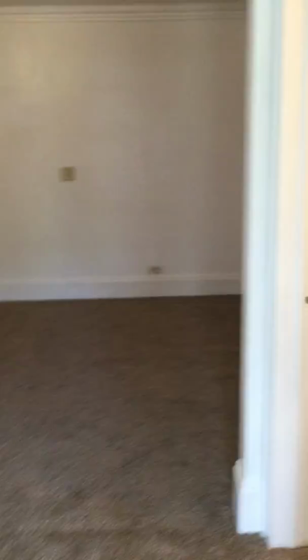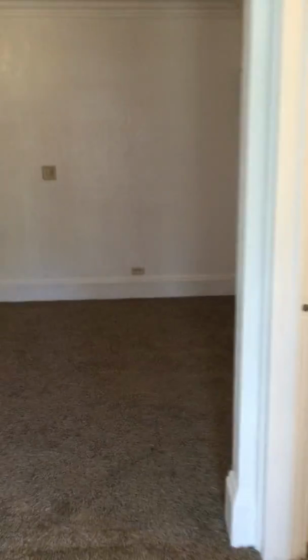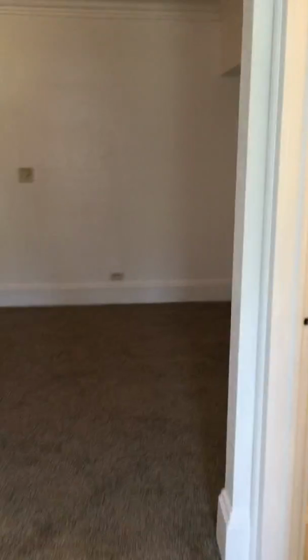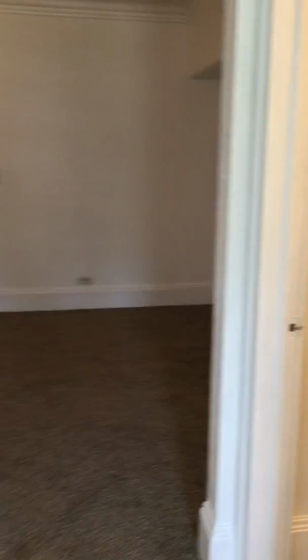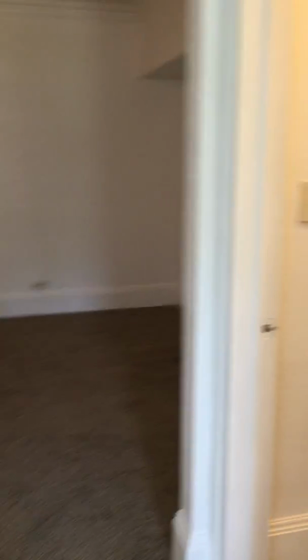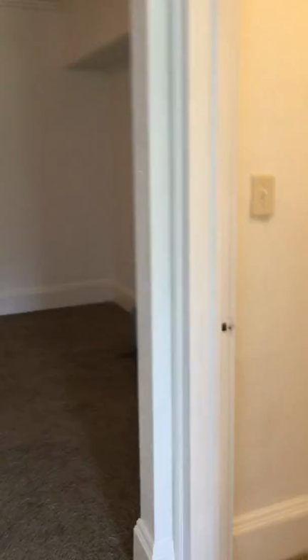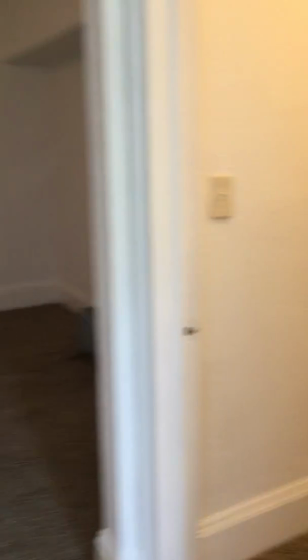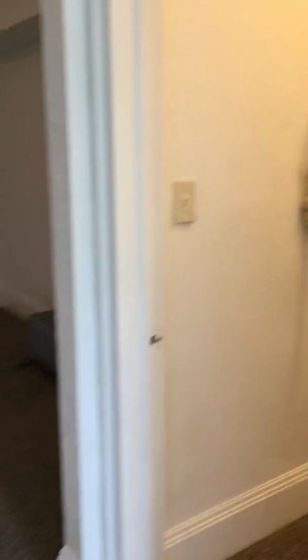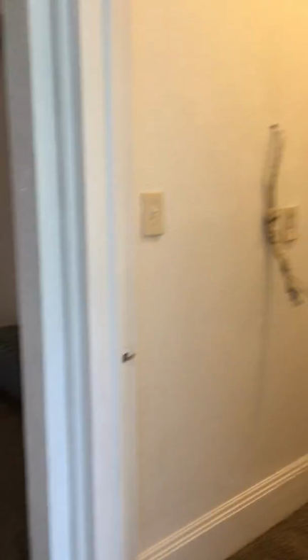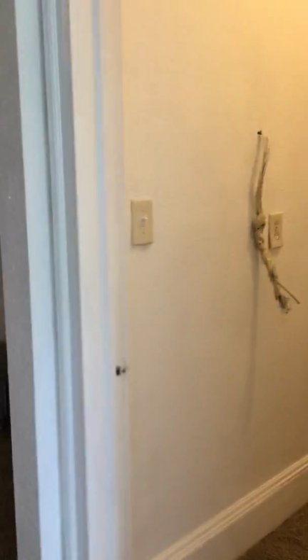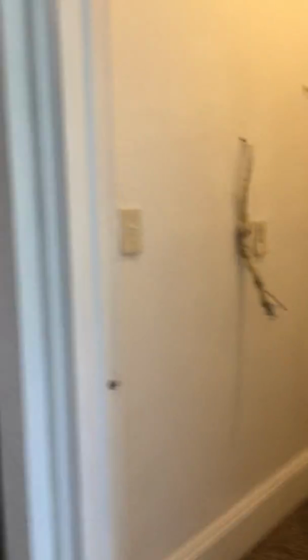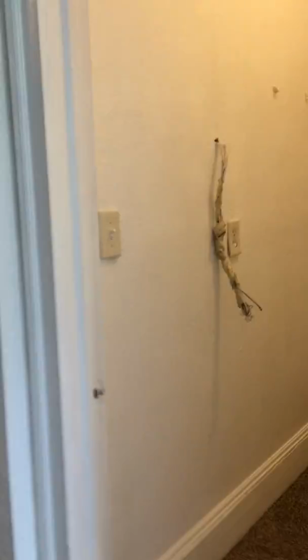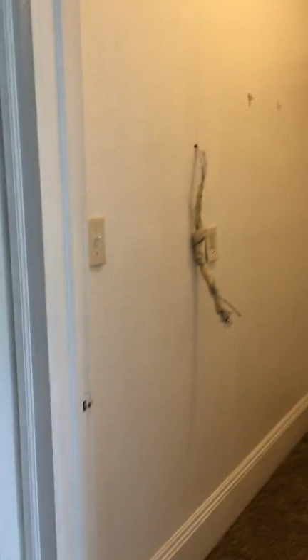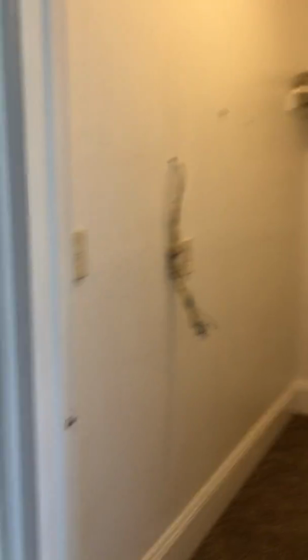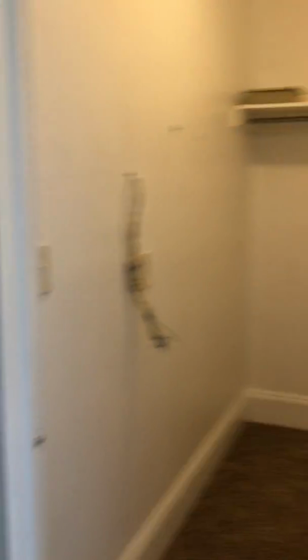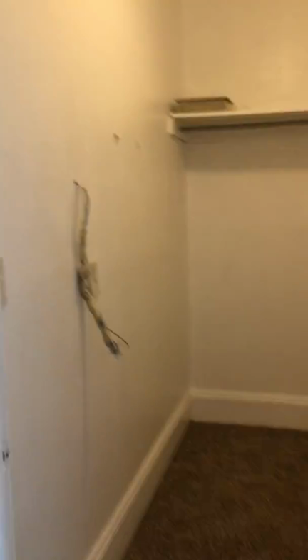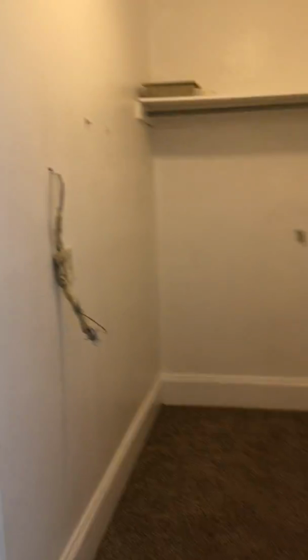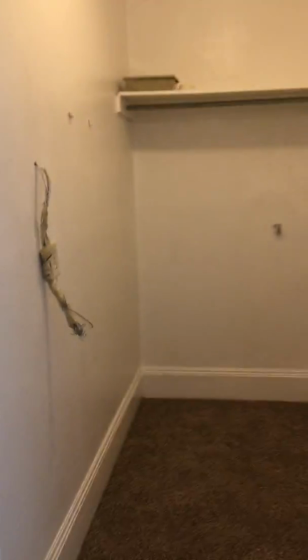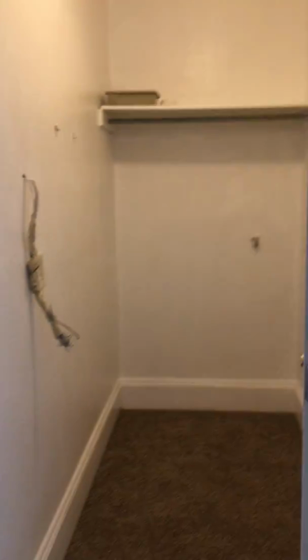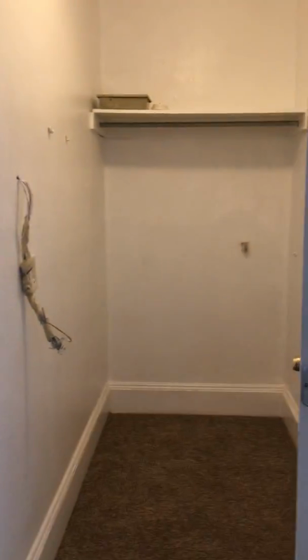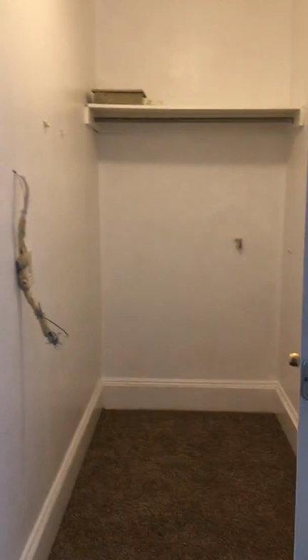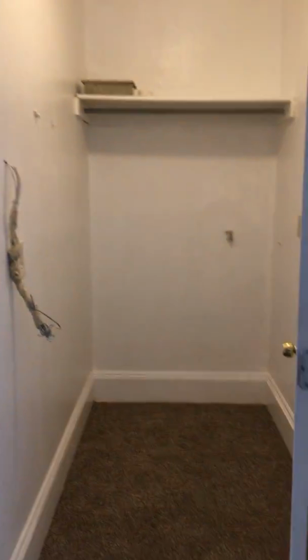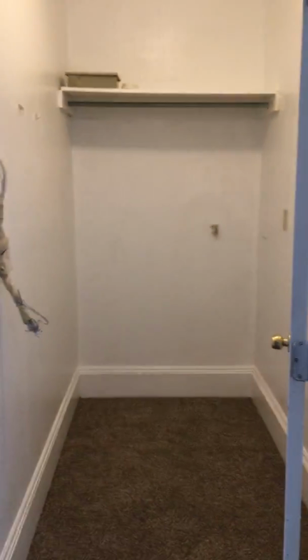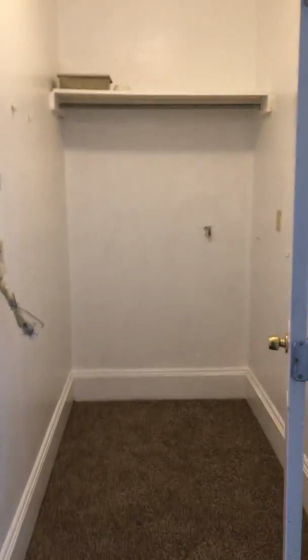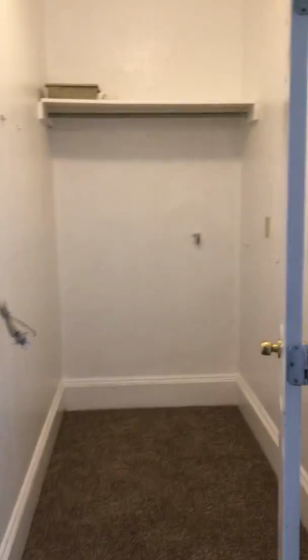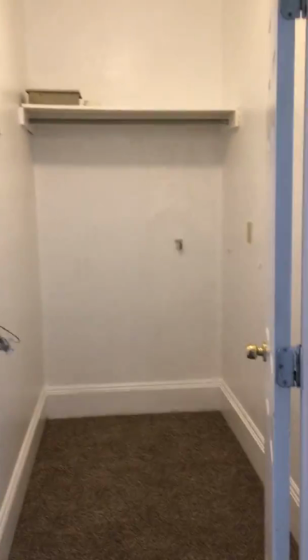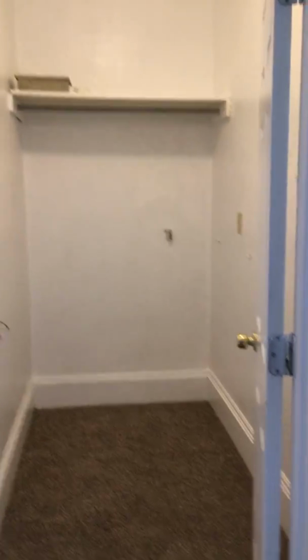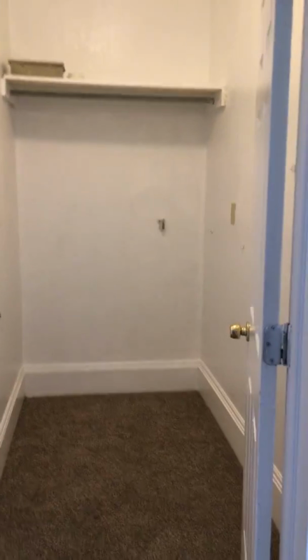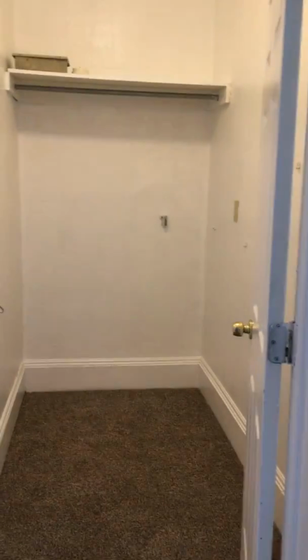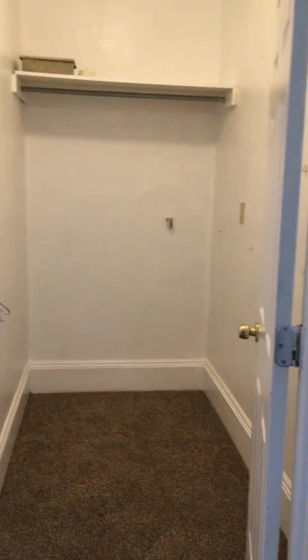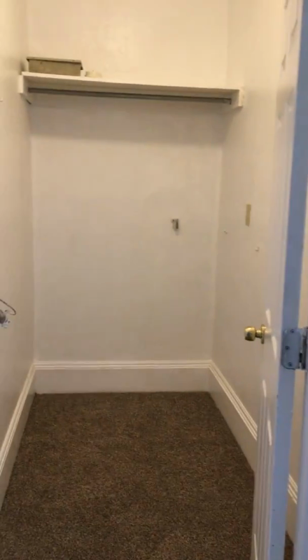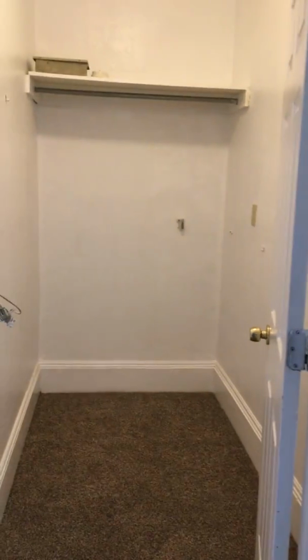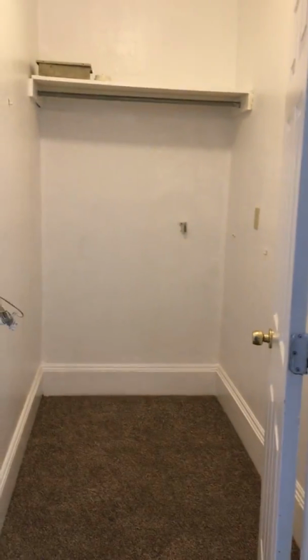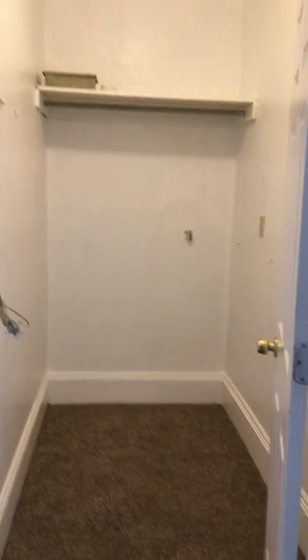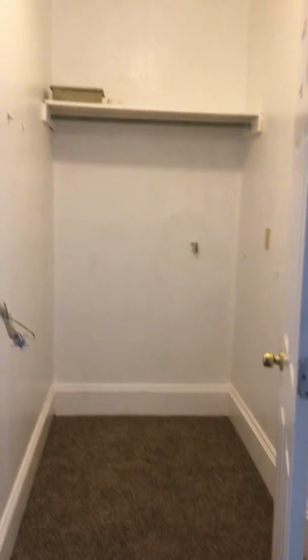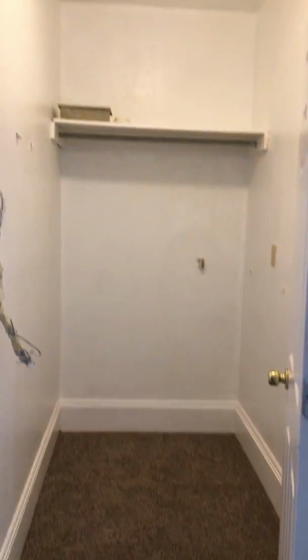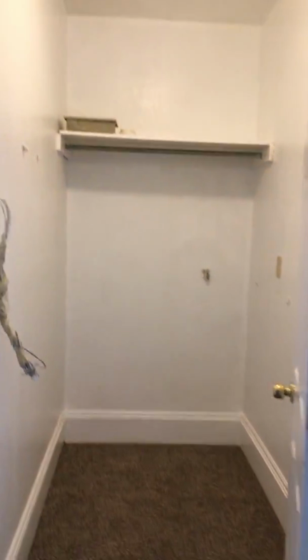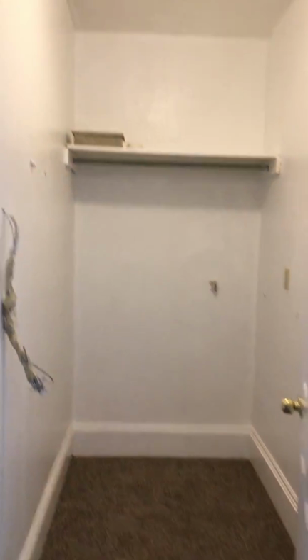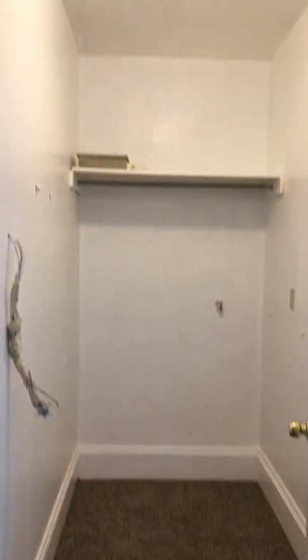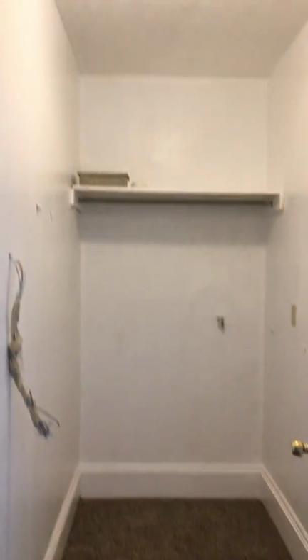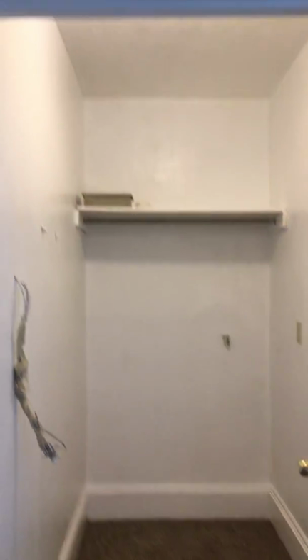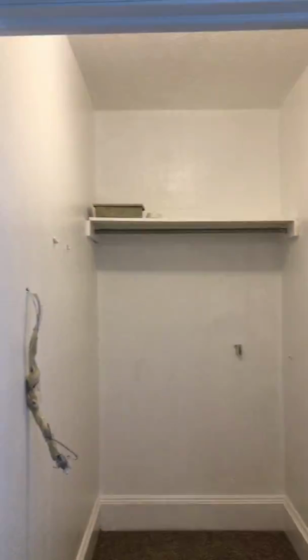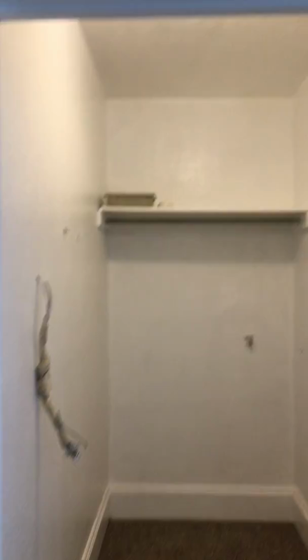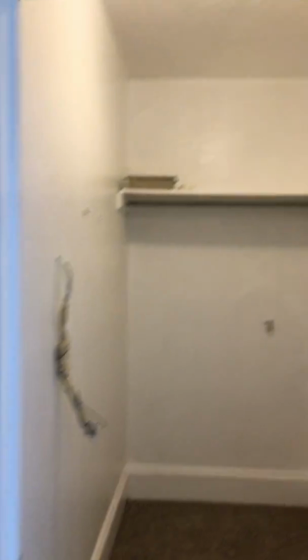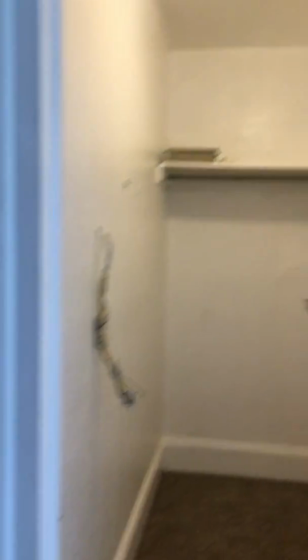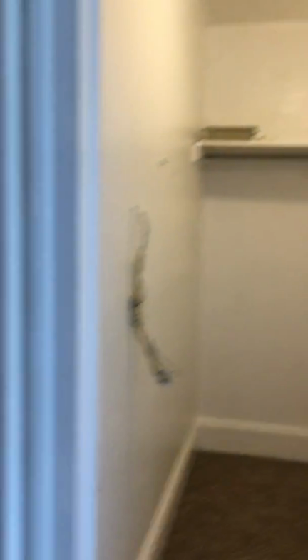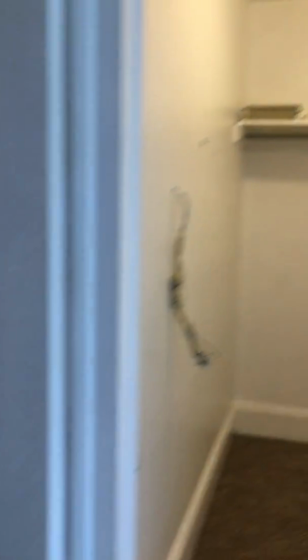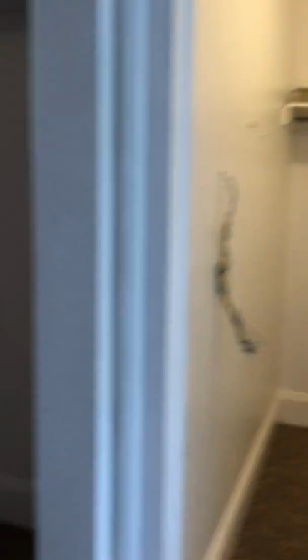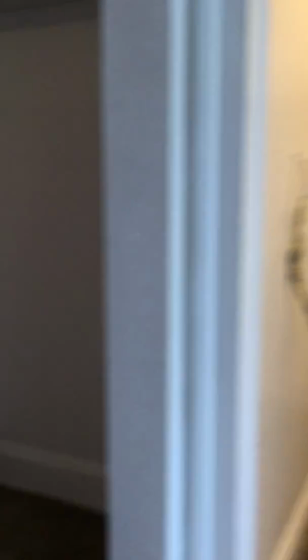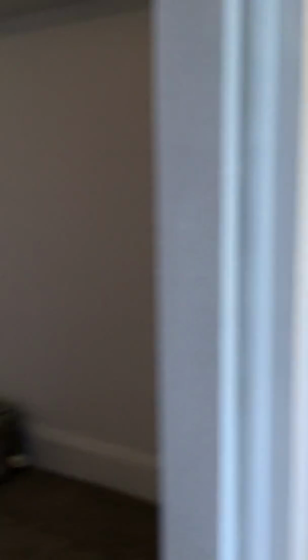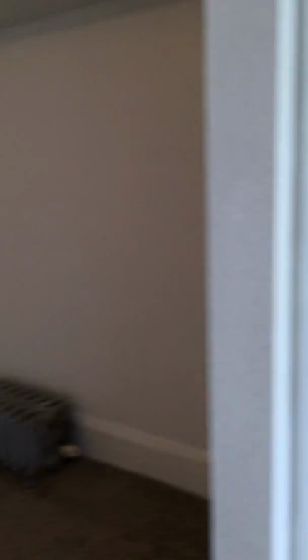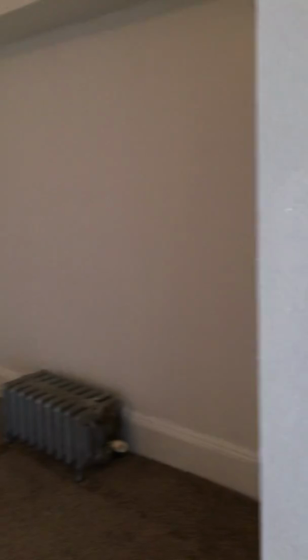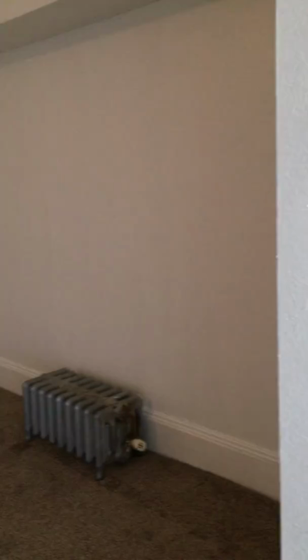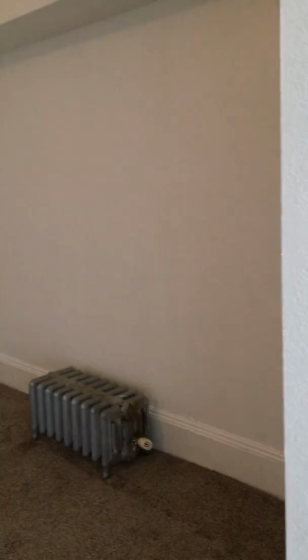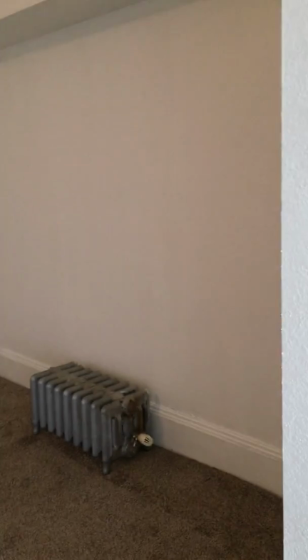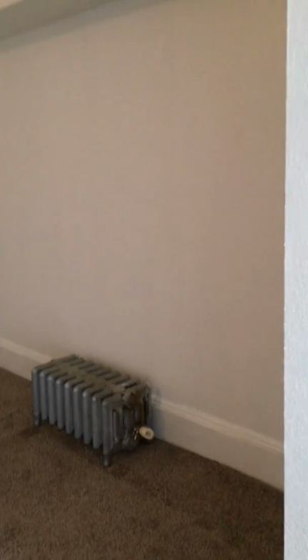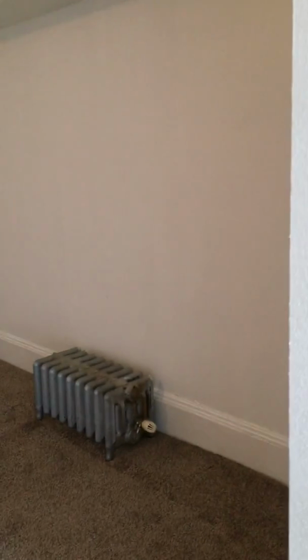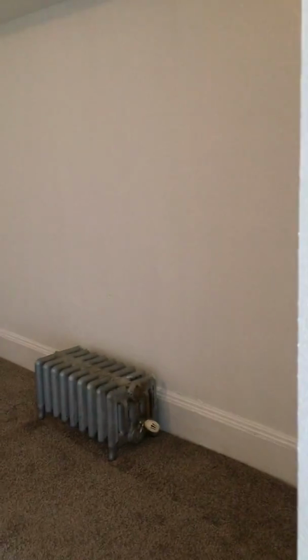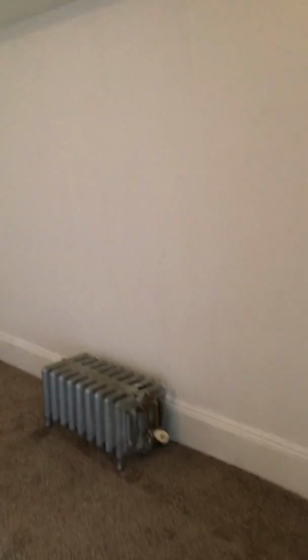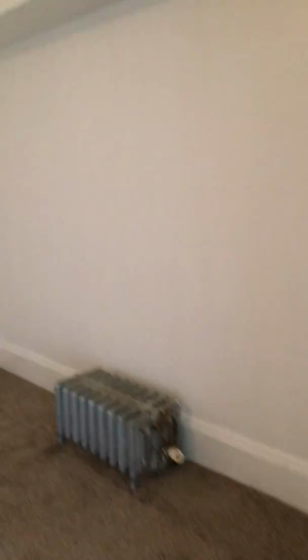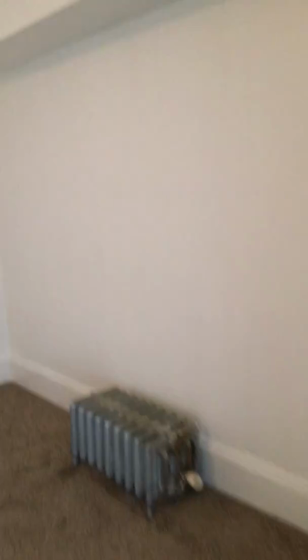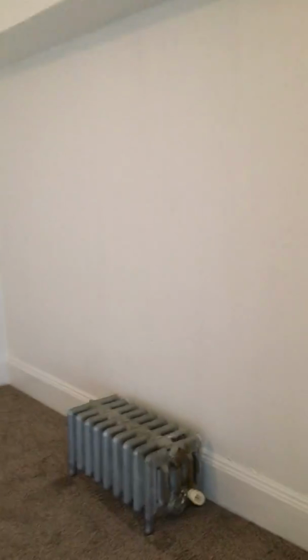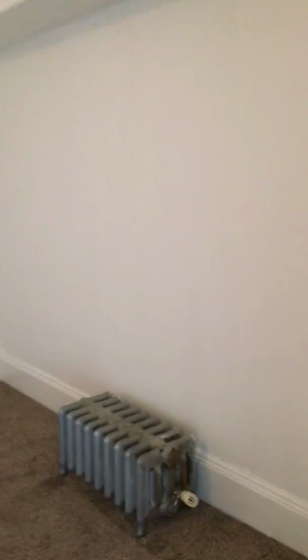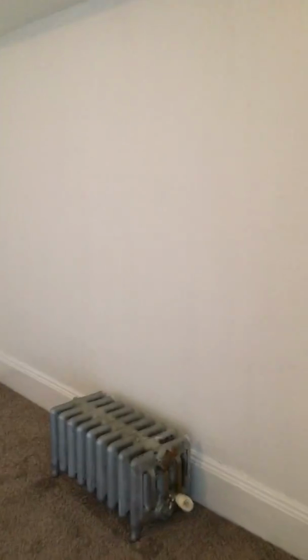Storage closet — huge. And then our dining room.